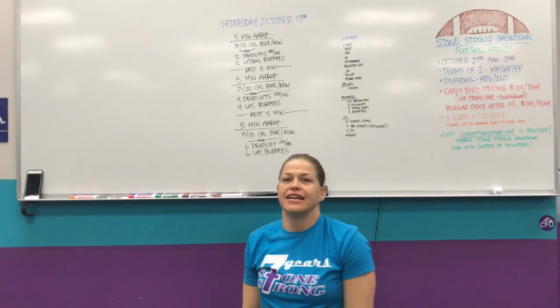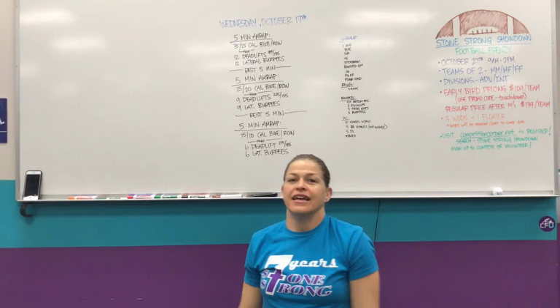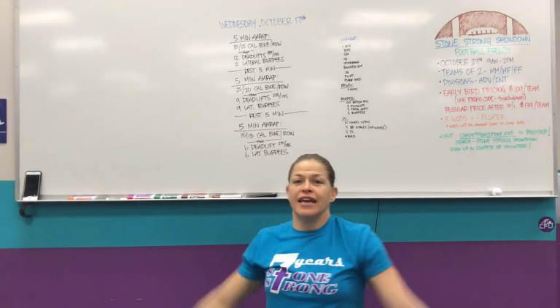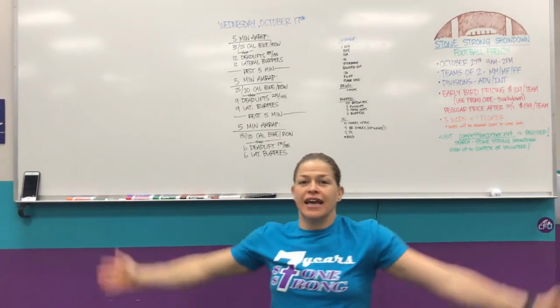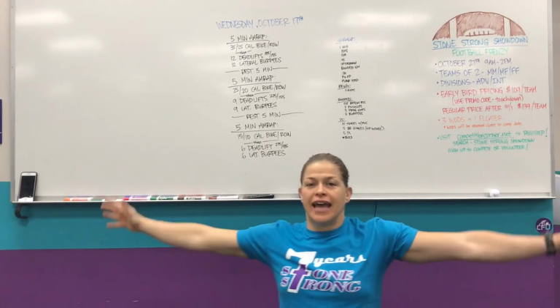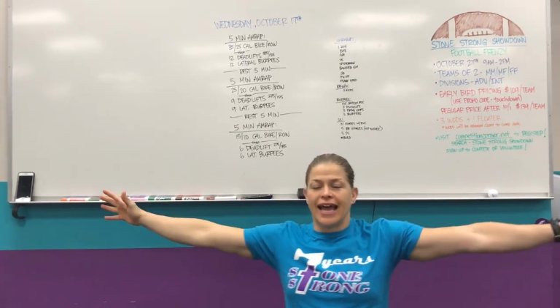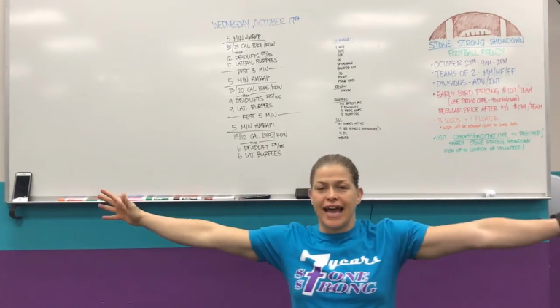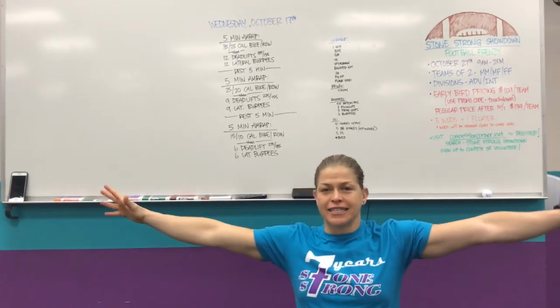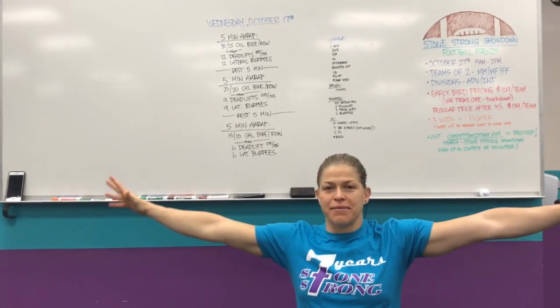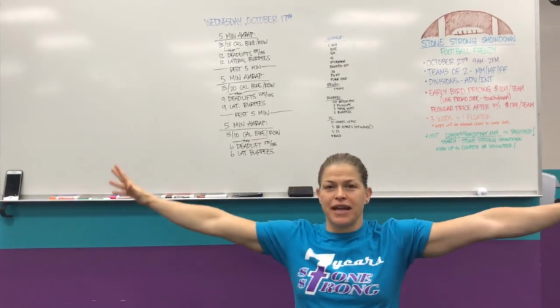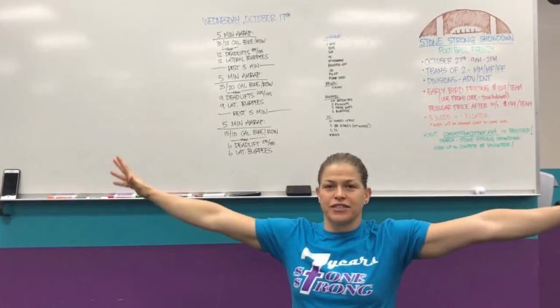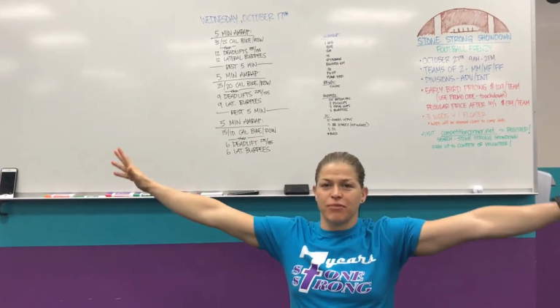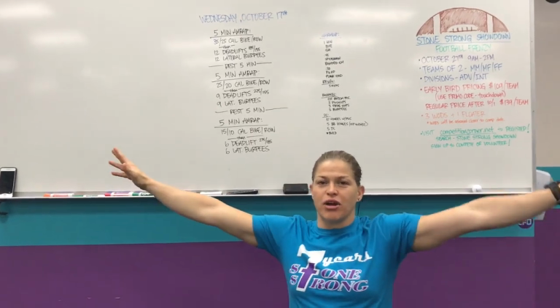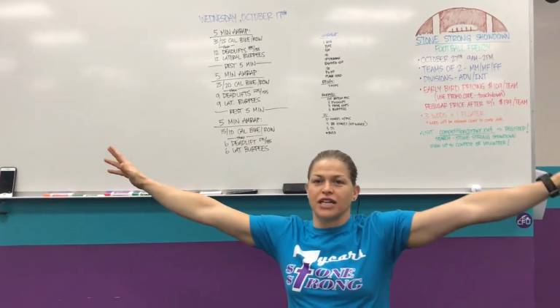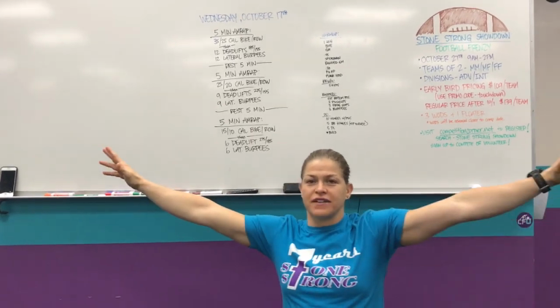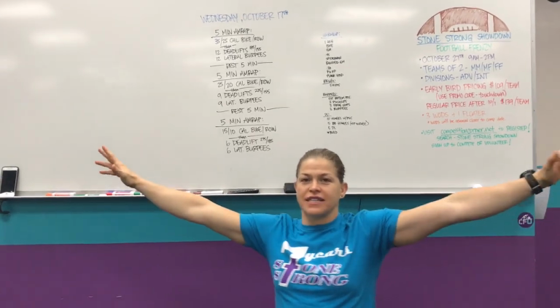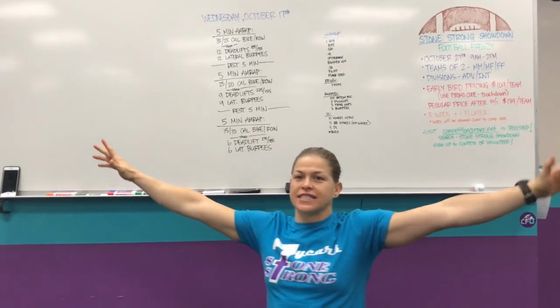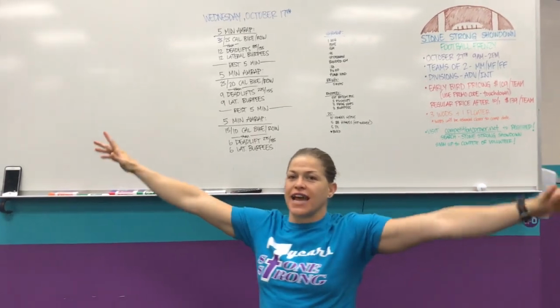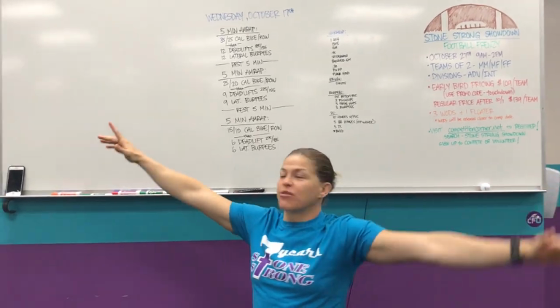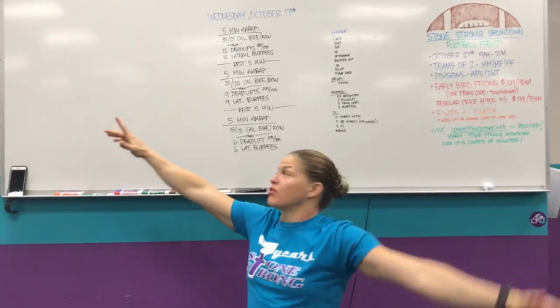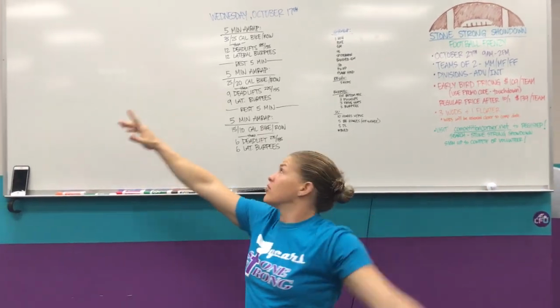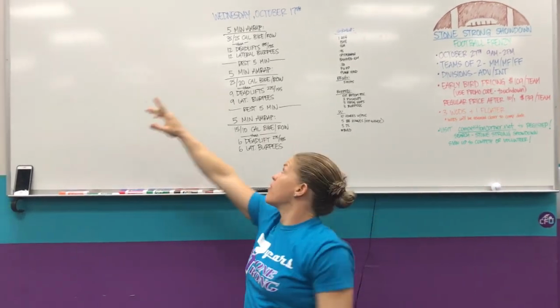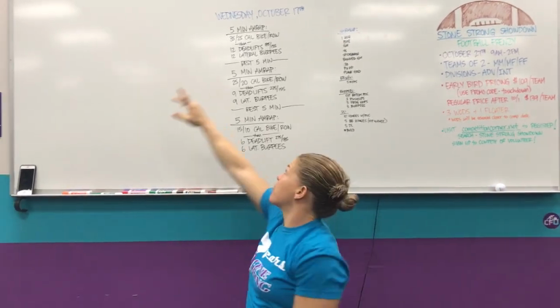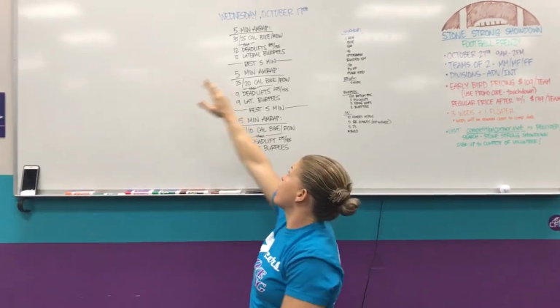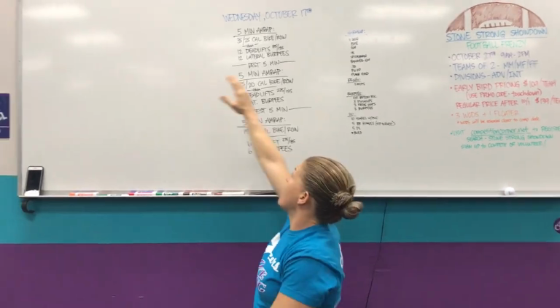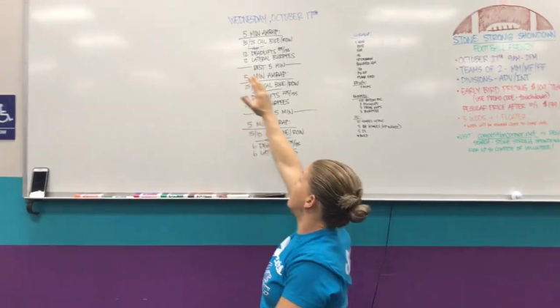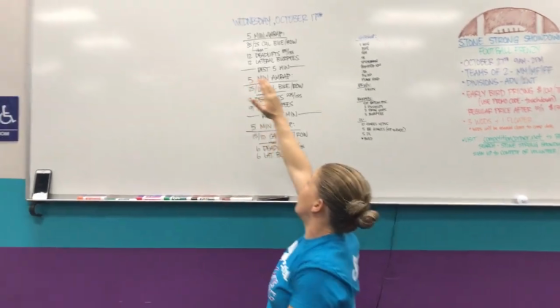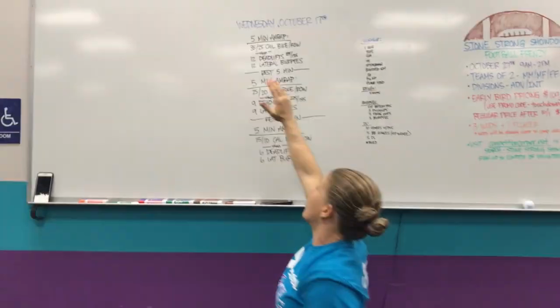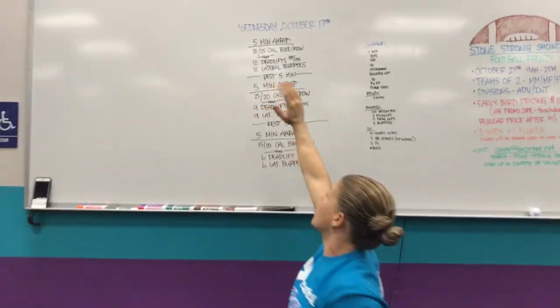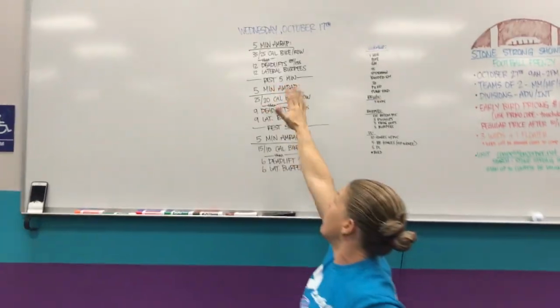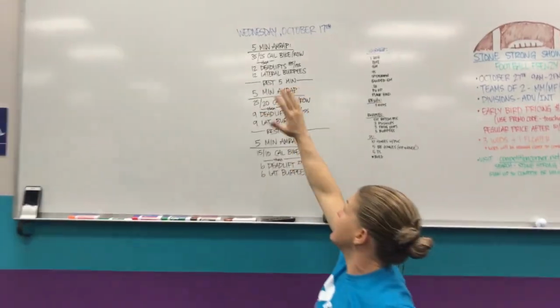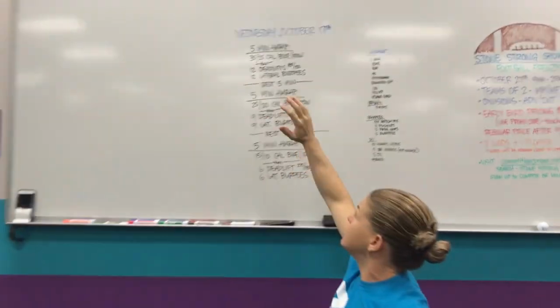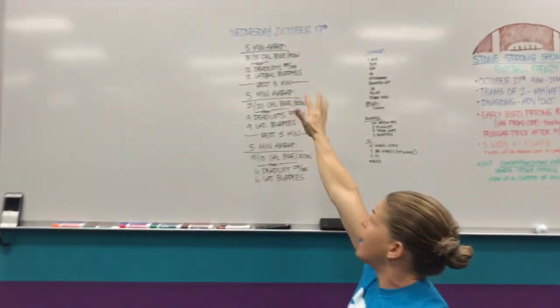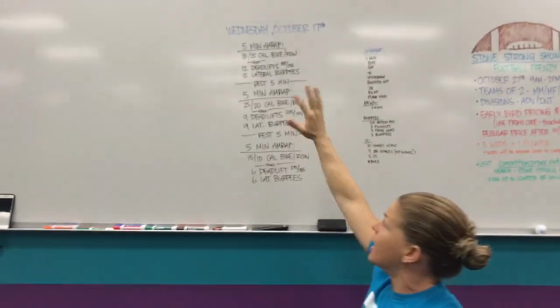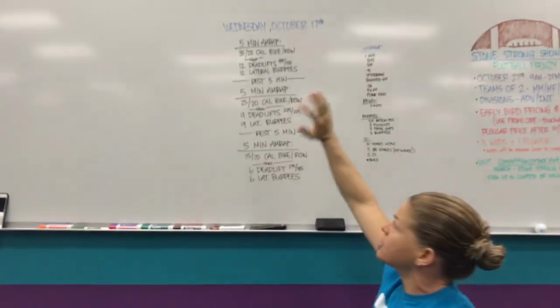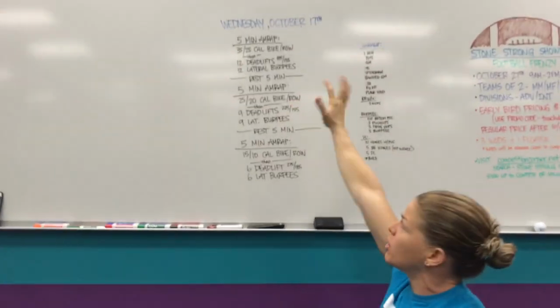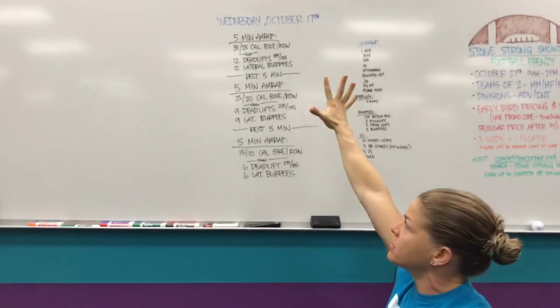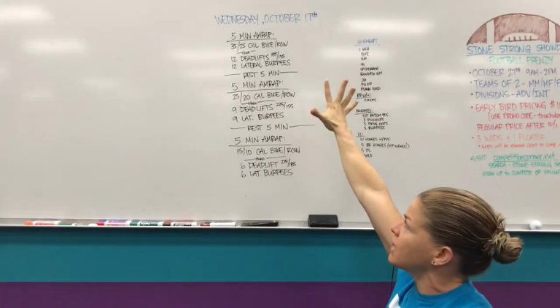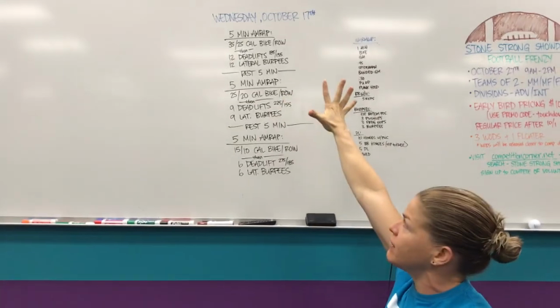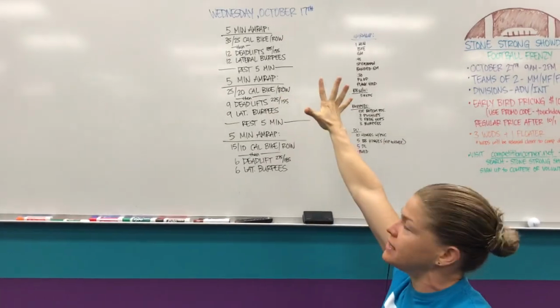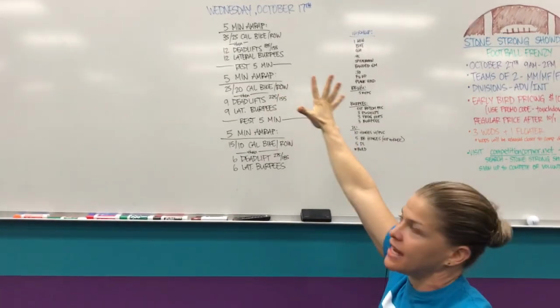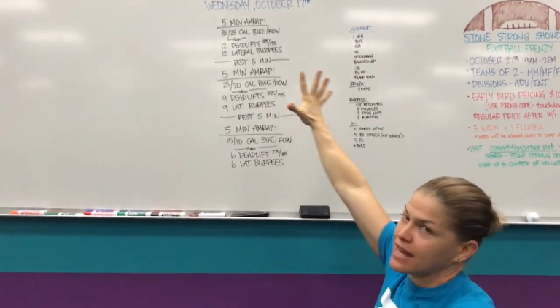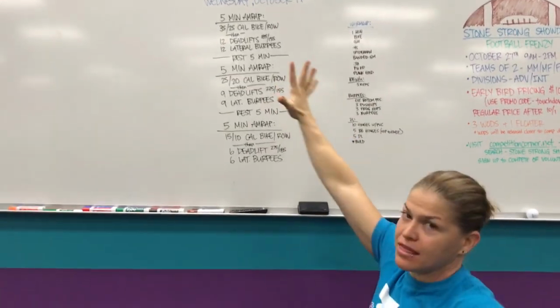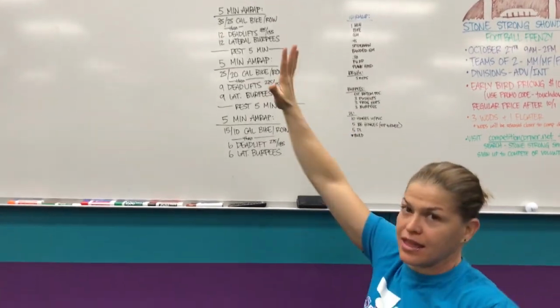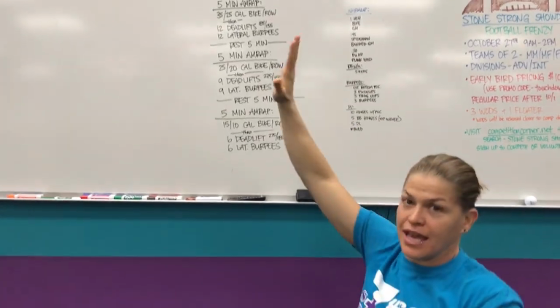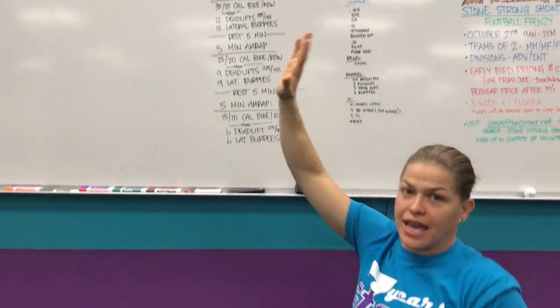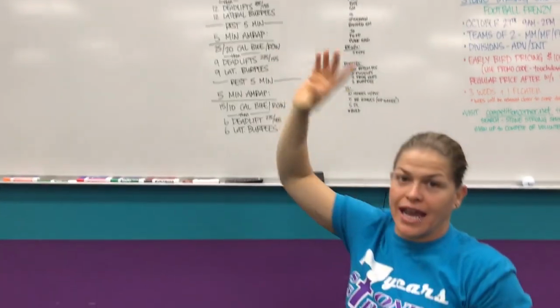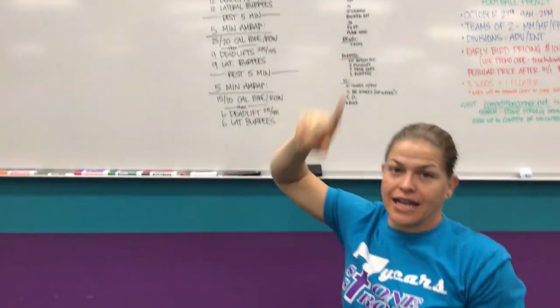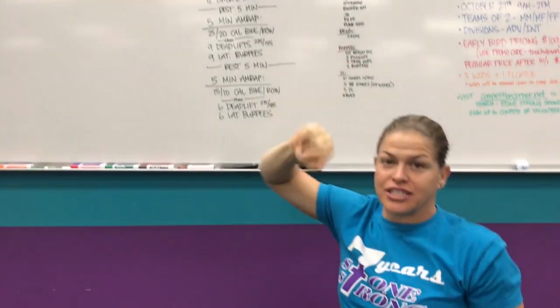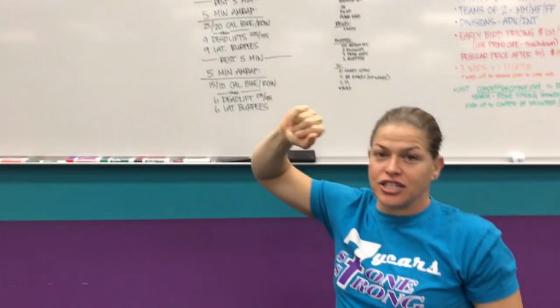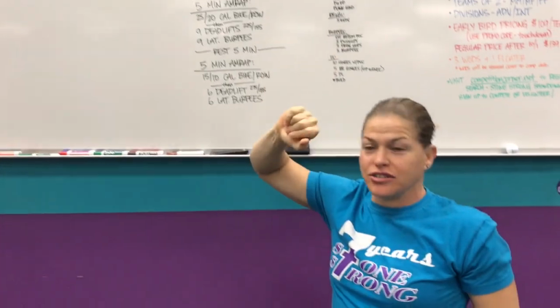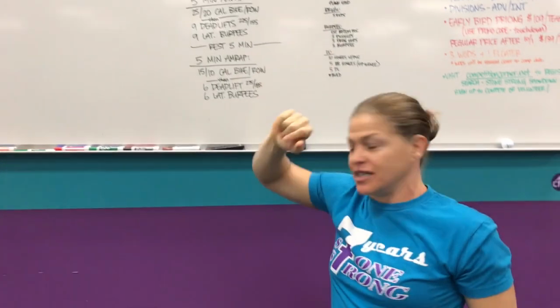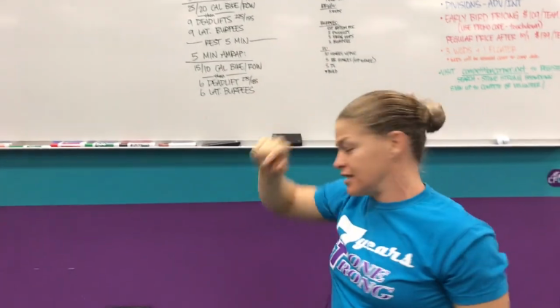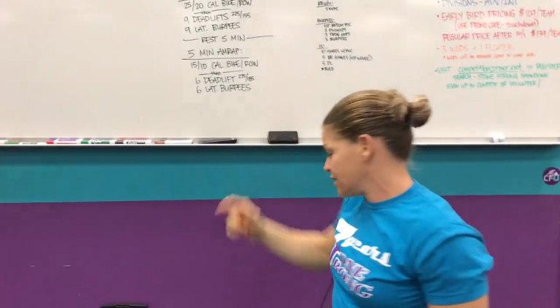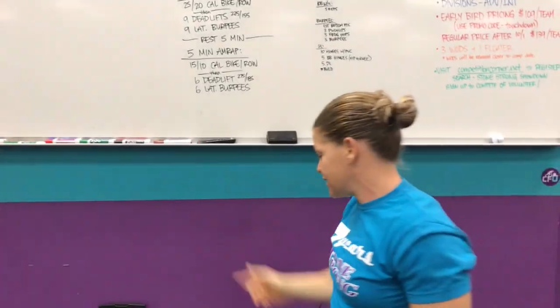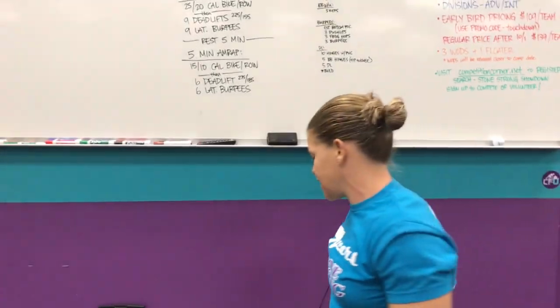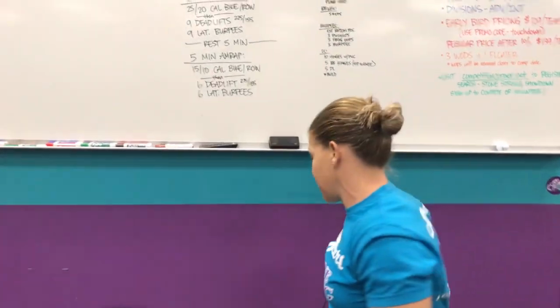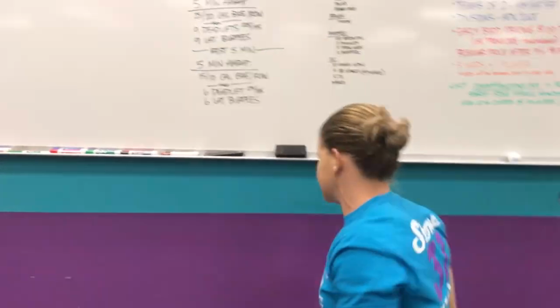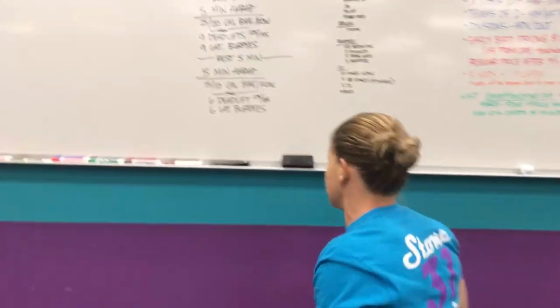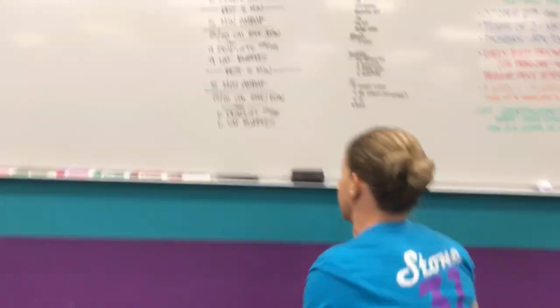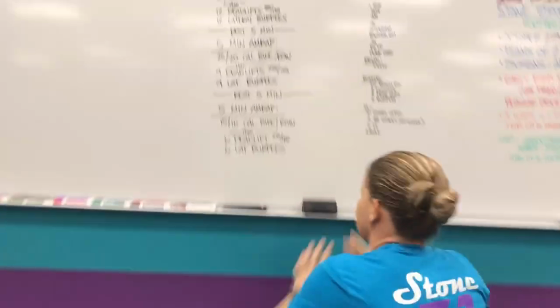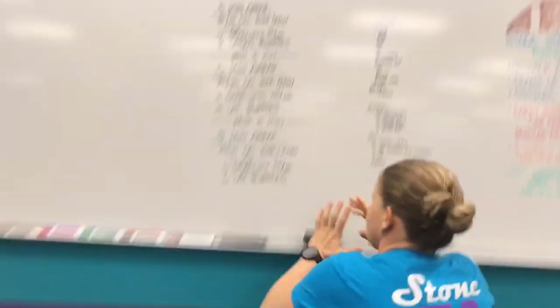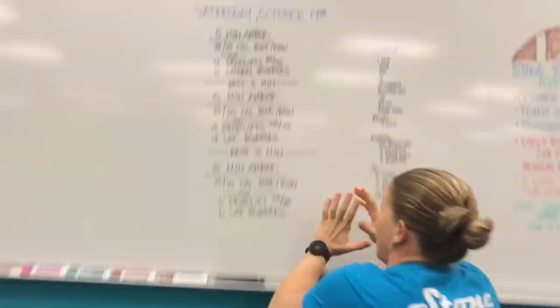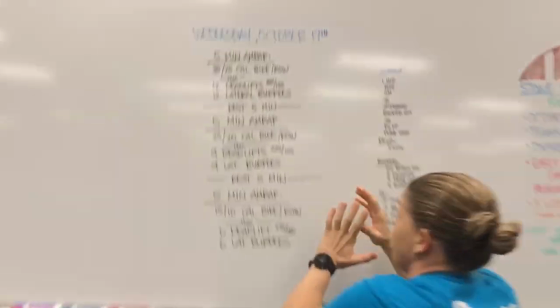Hey guys, coming up to you from CrossFit Unscathed. We're doing the rep prep for Wednesday, October 17th, and it's a doozy, so let's get right to it.